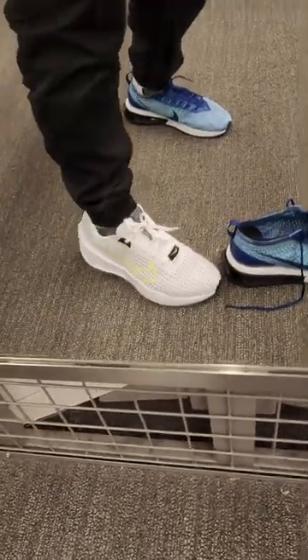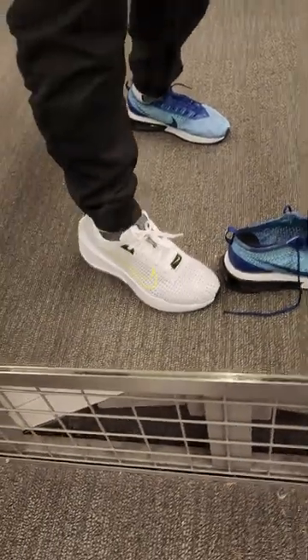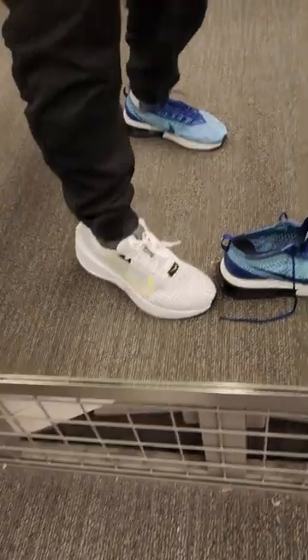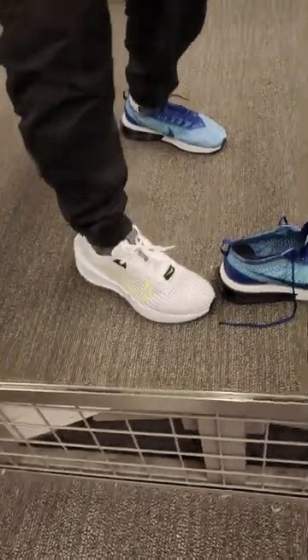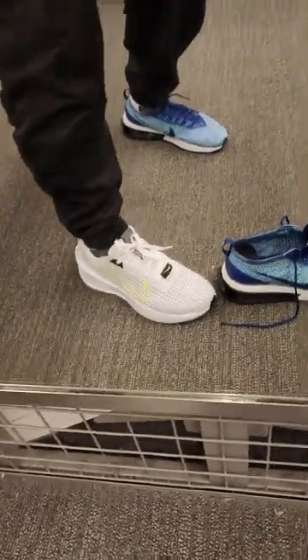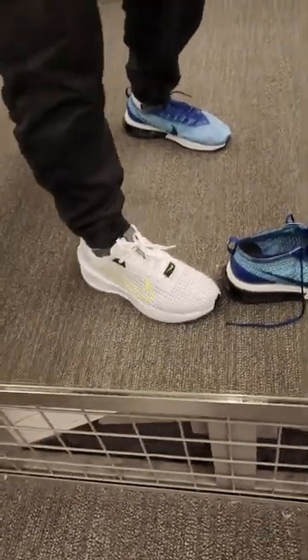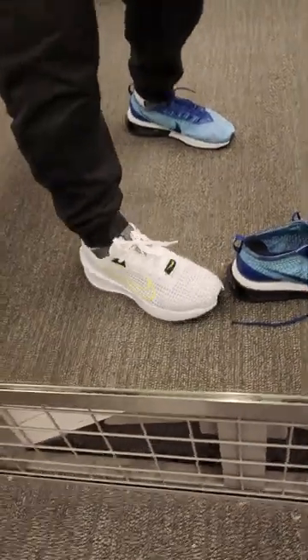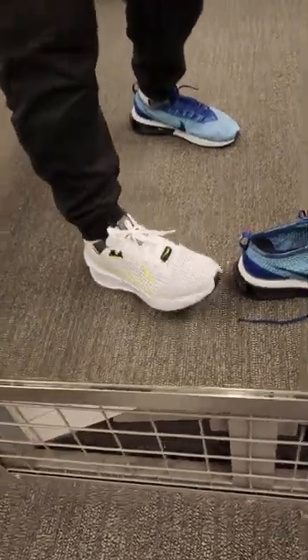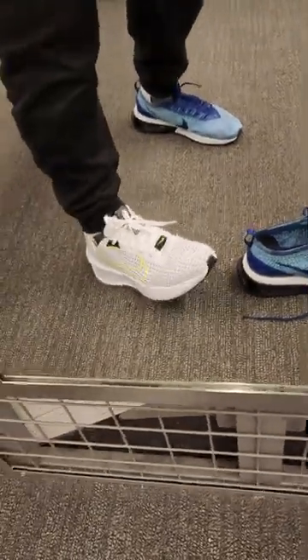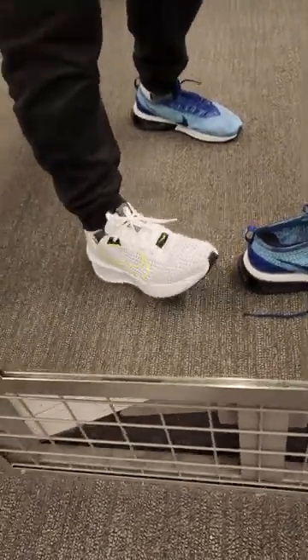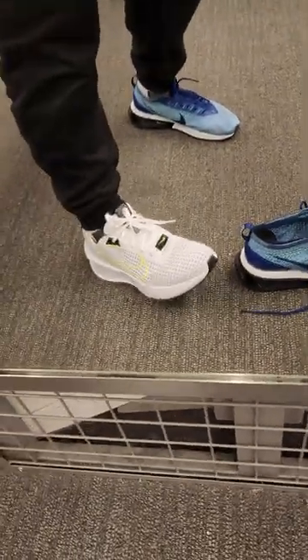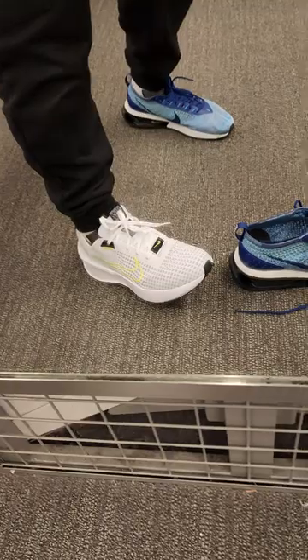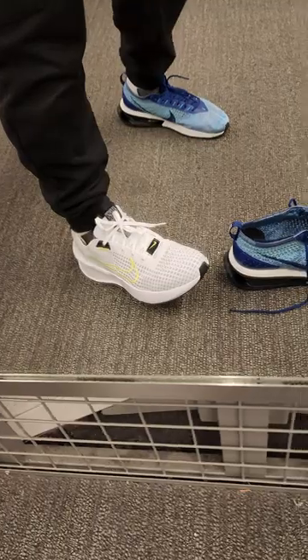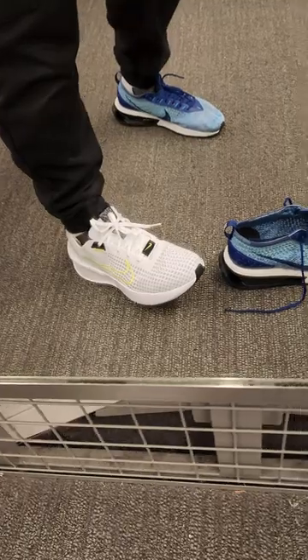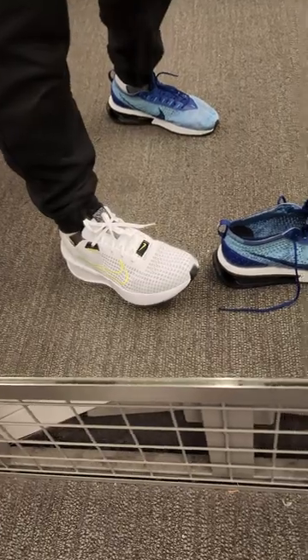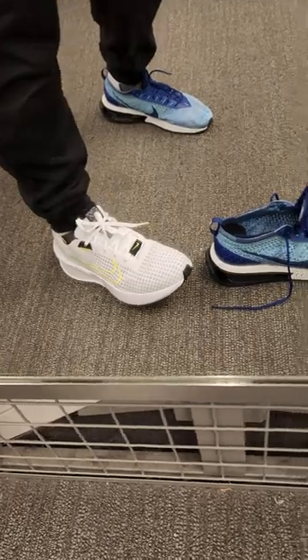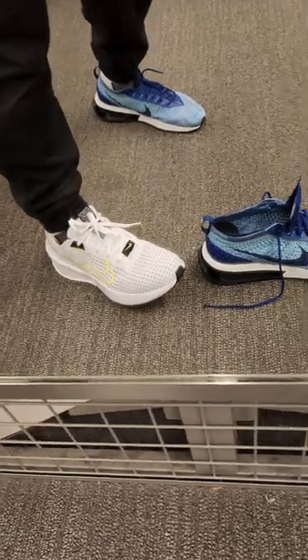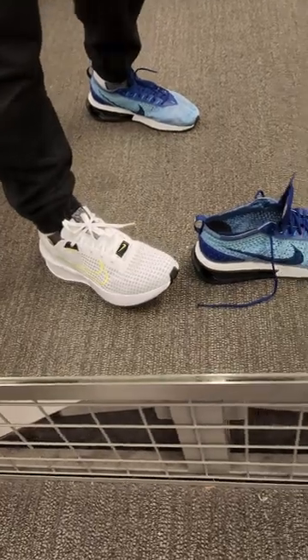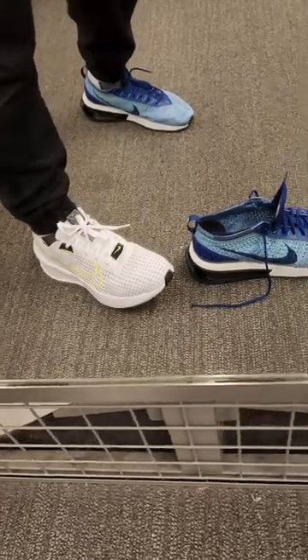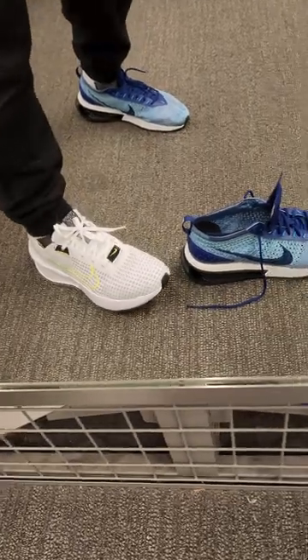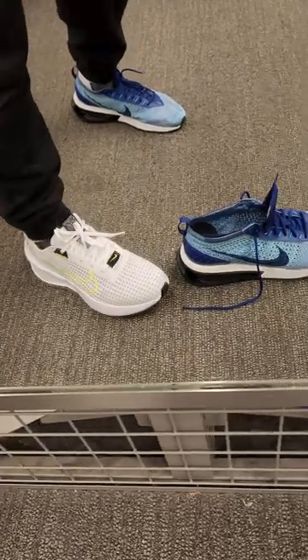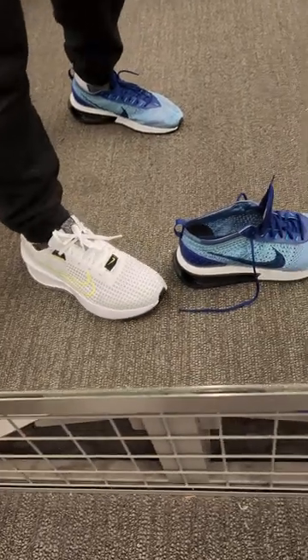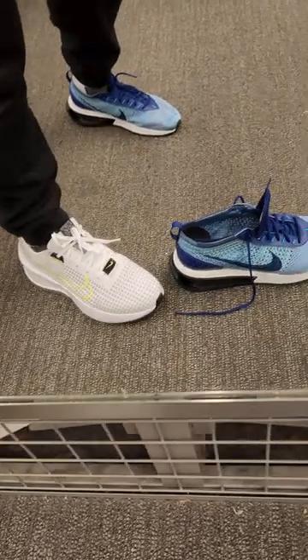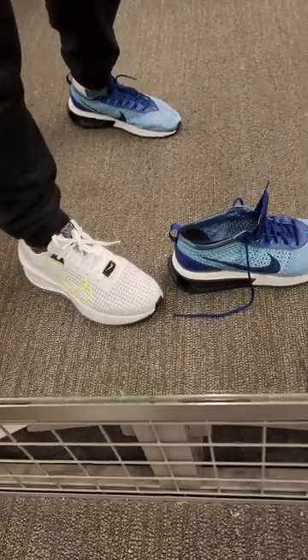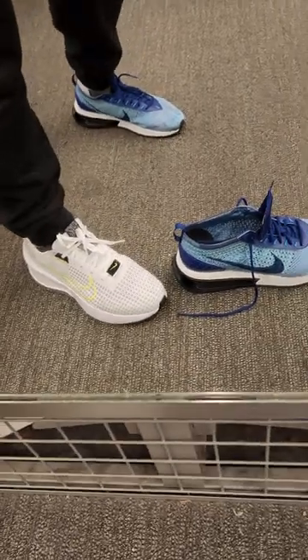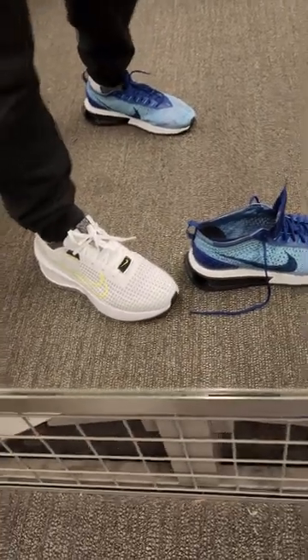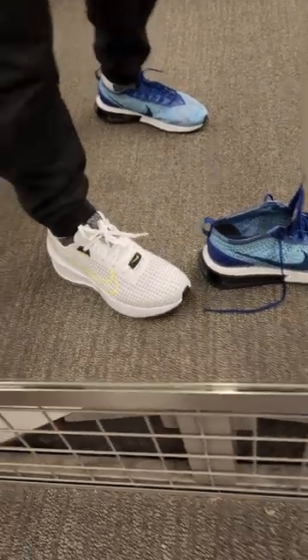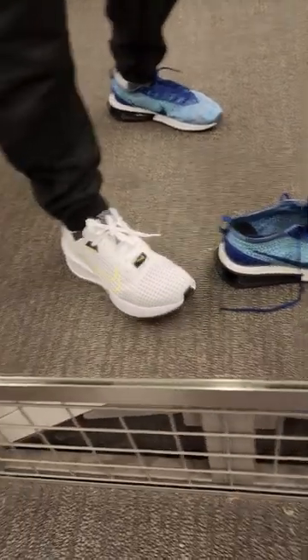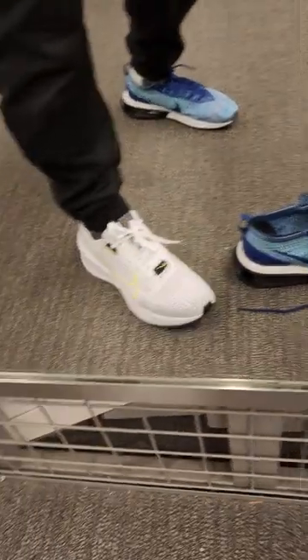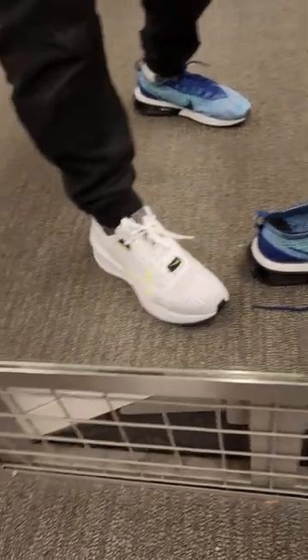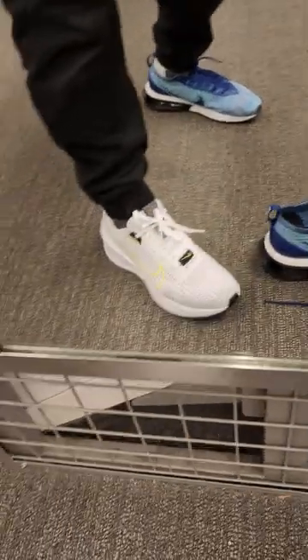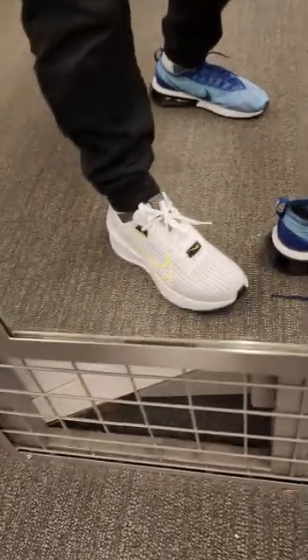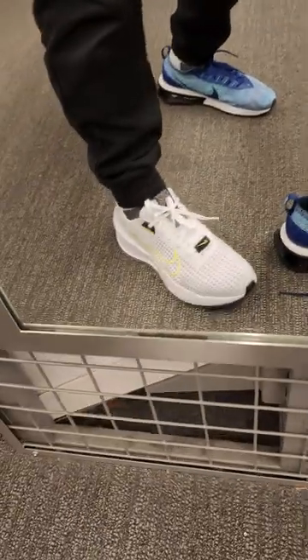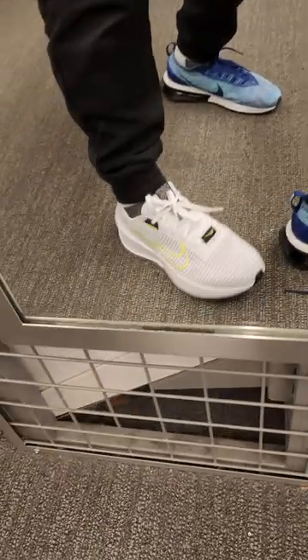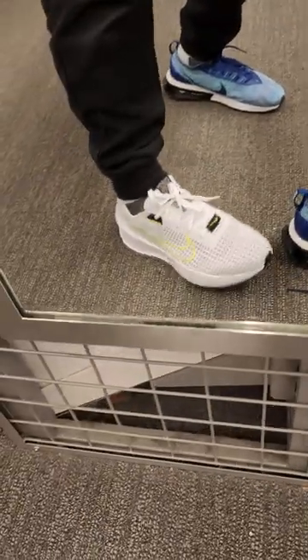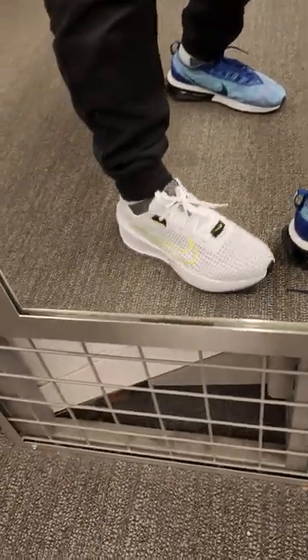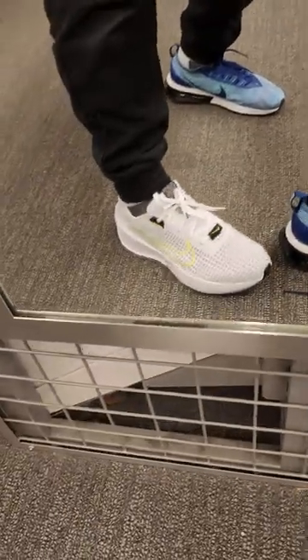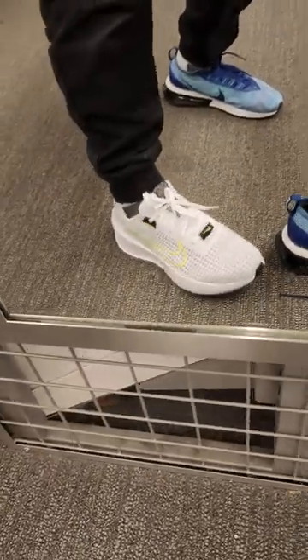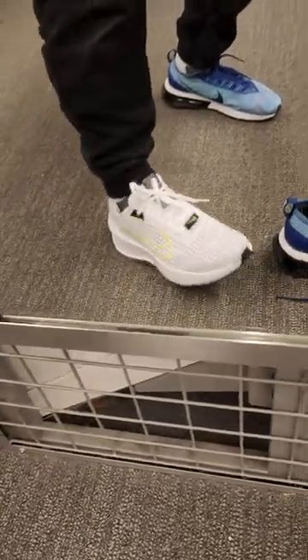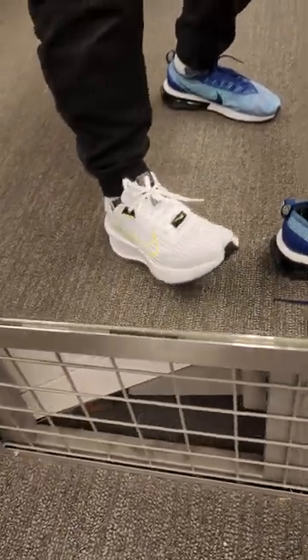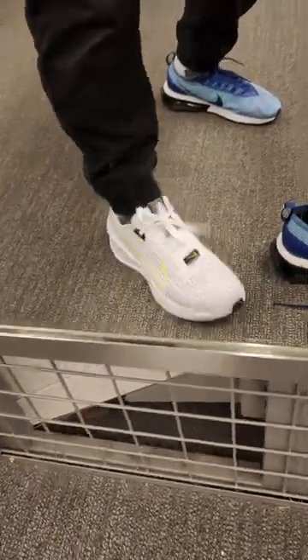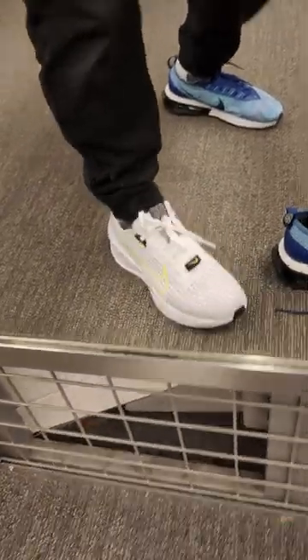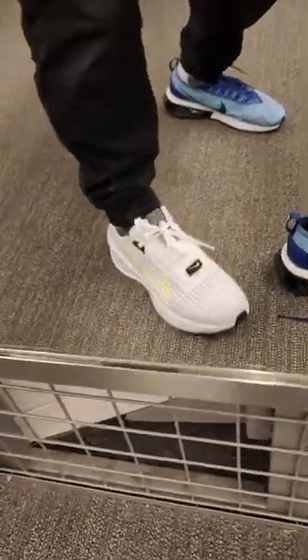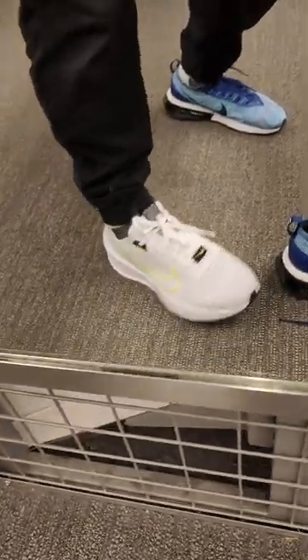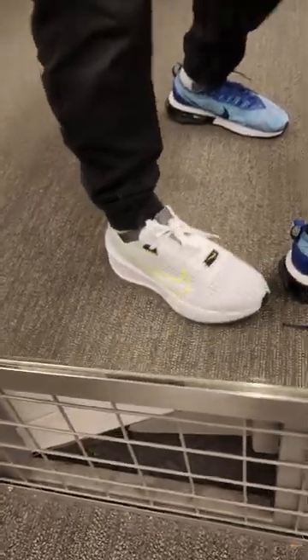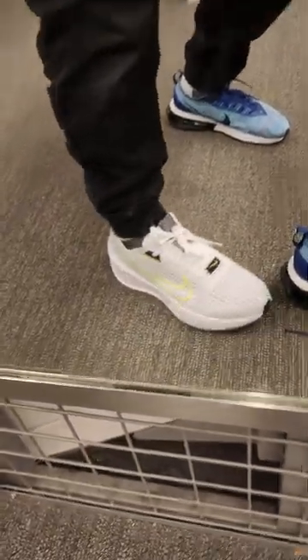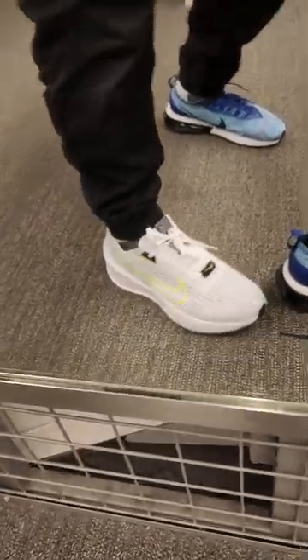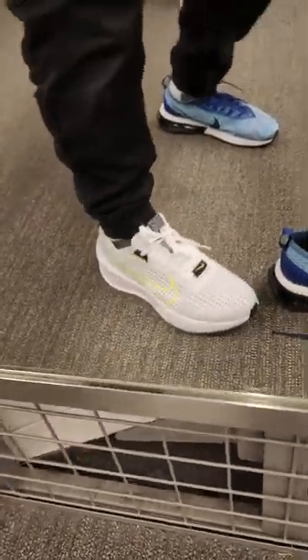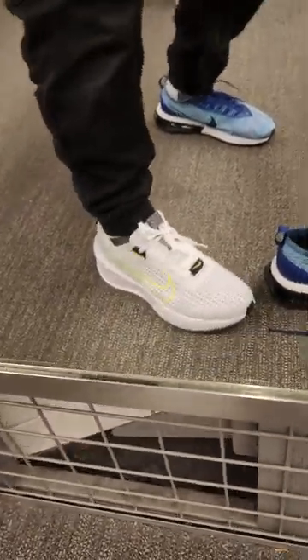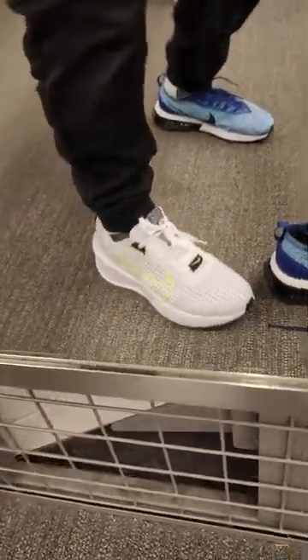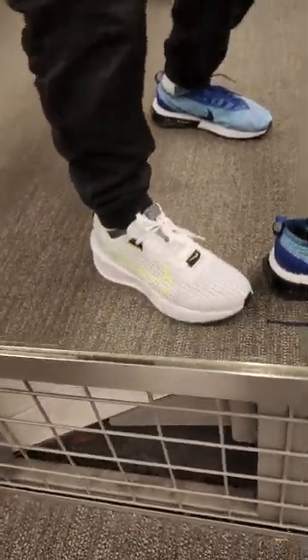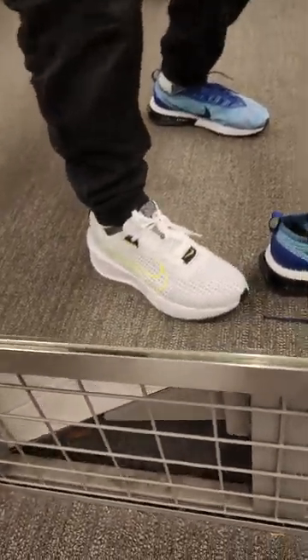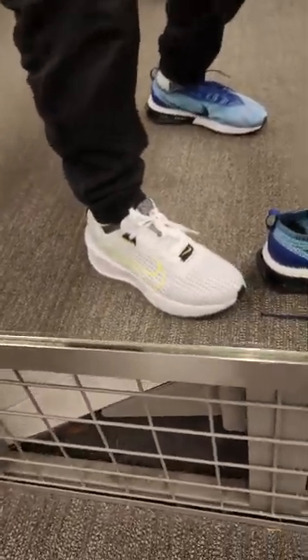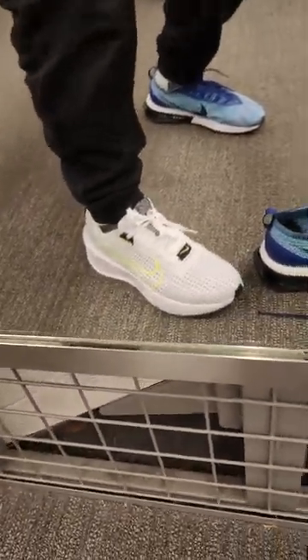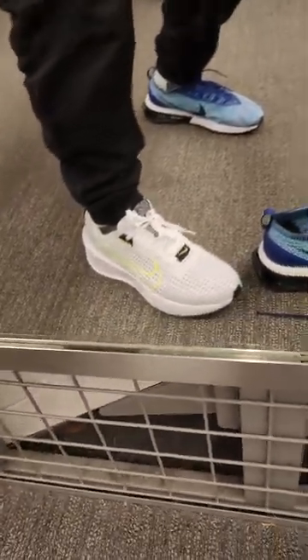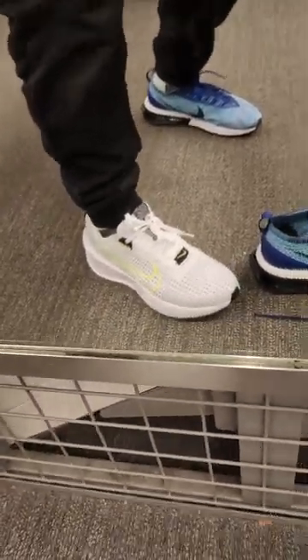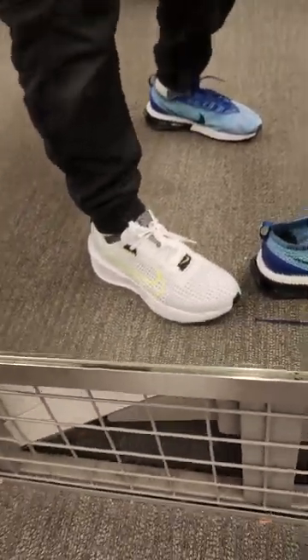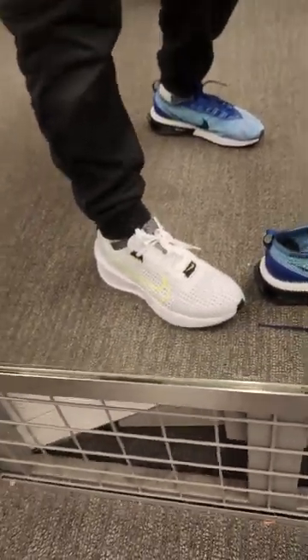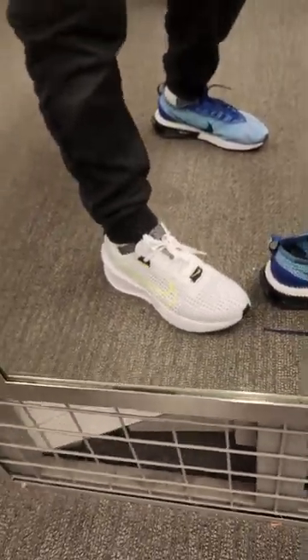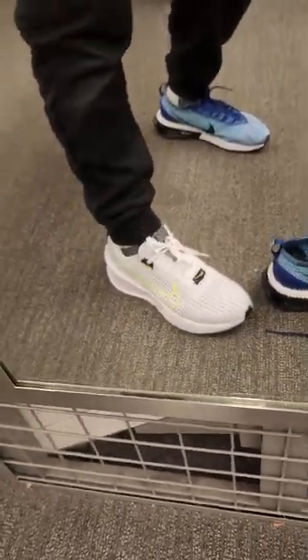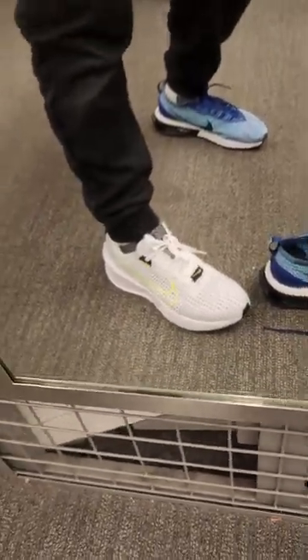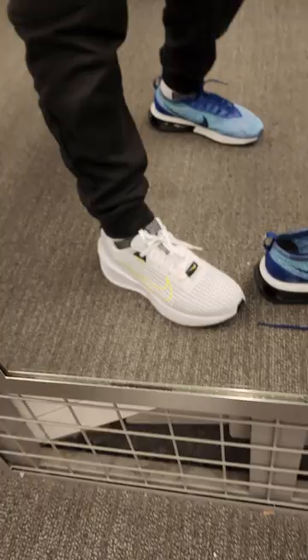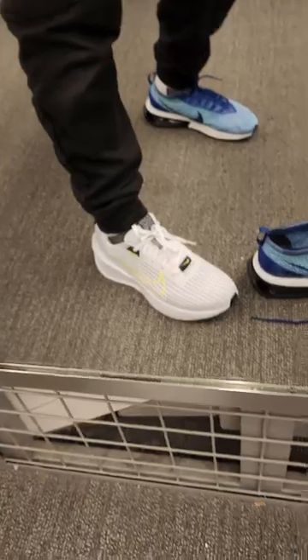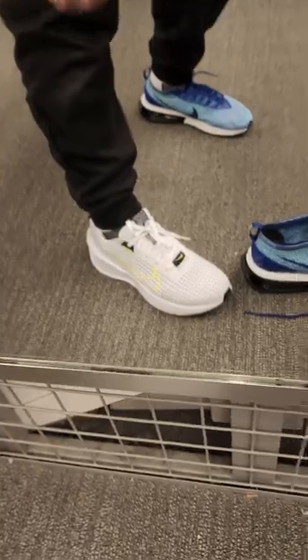Lightweight, not as comfortable as the Air Max, but I like it though. And now it's in.